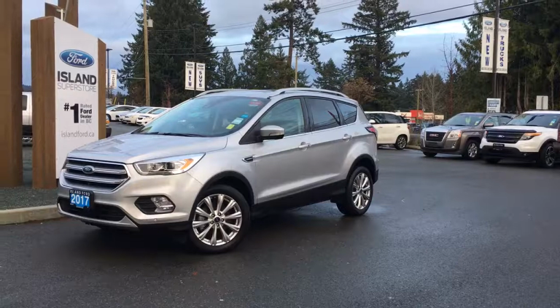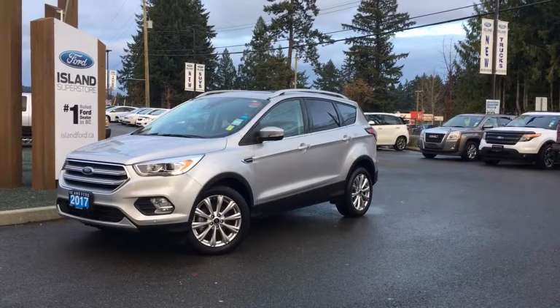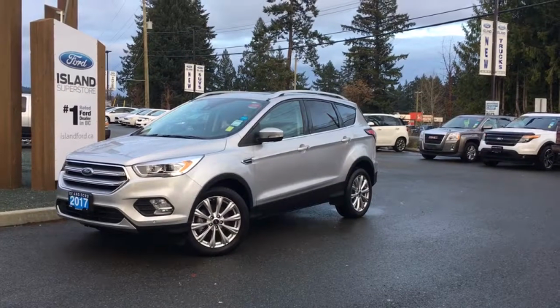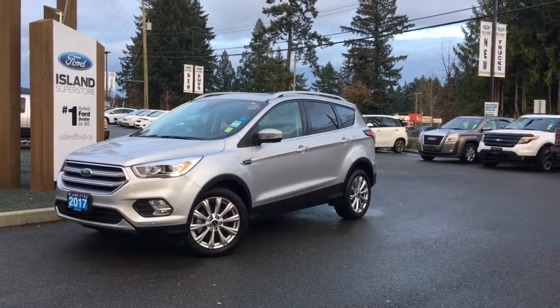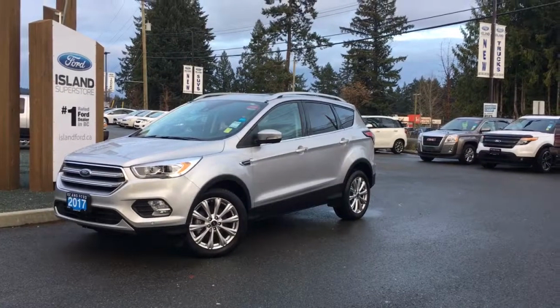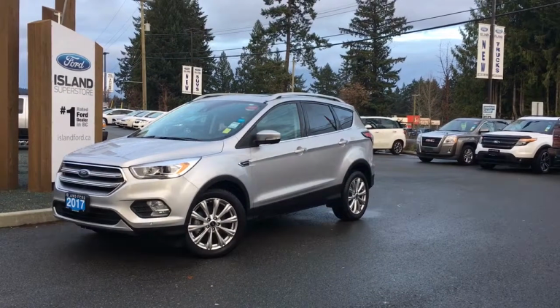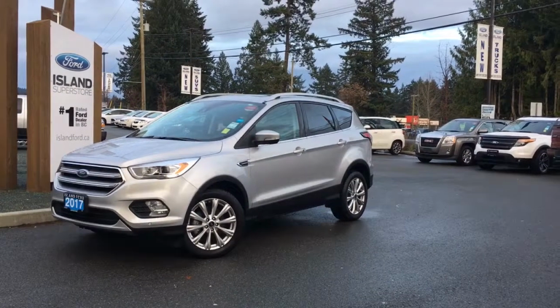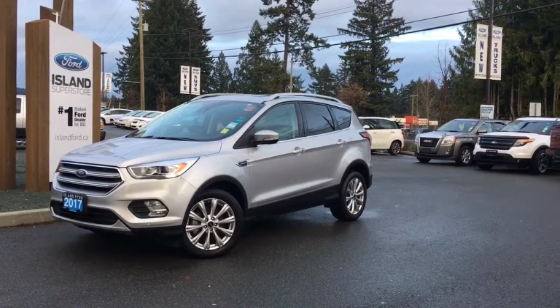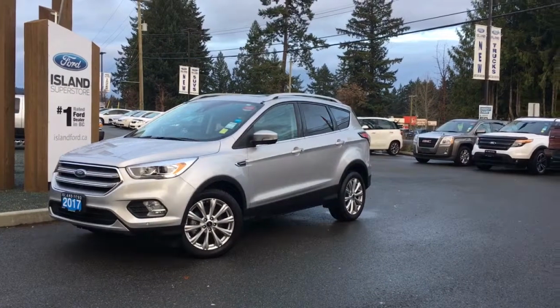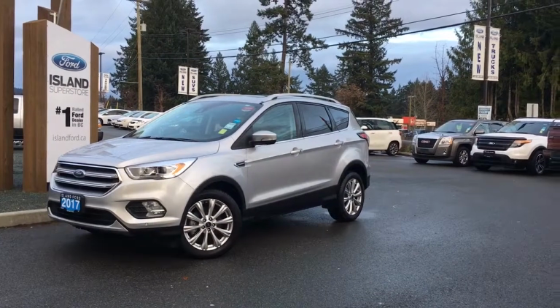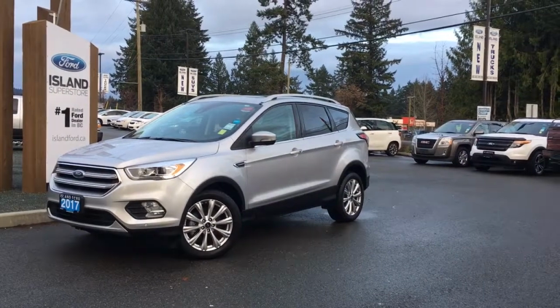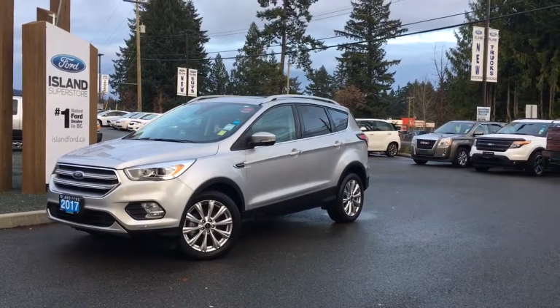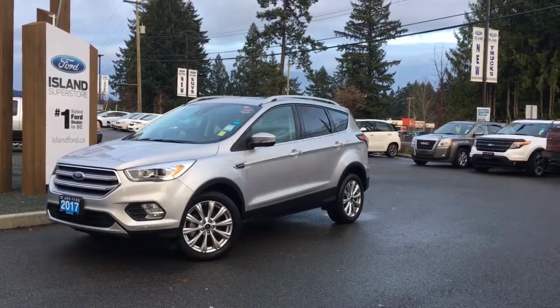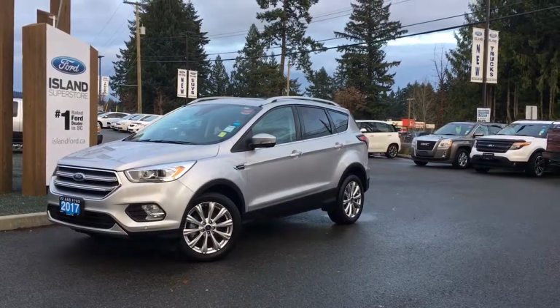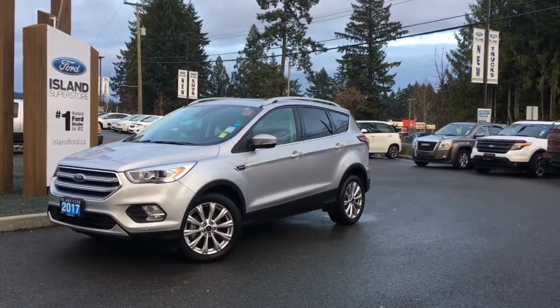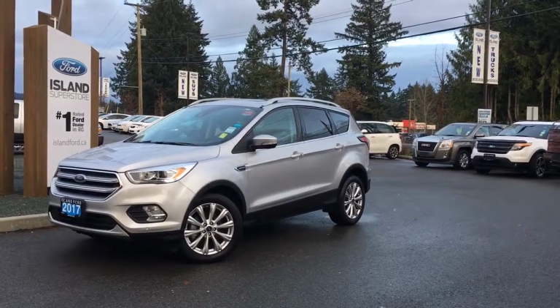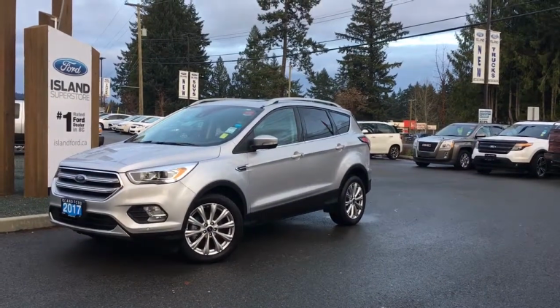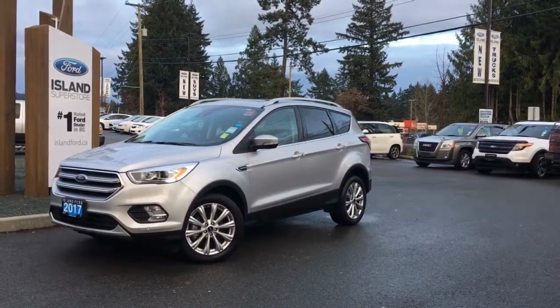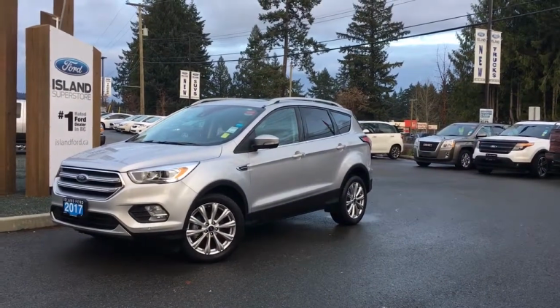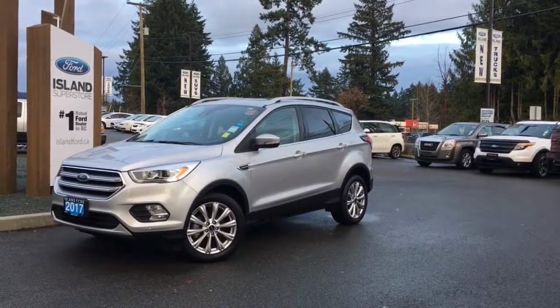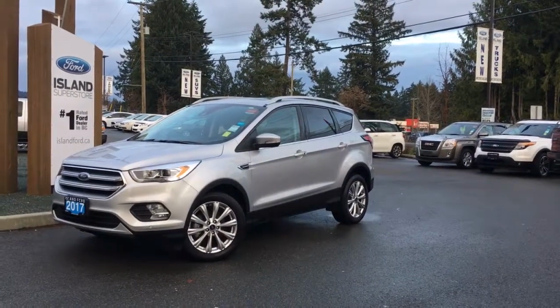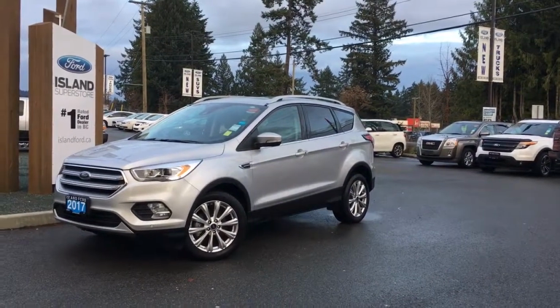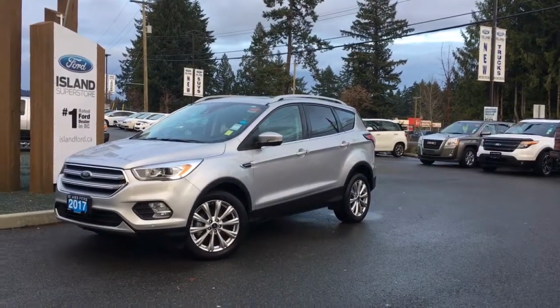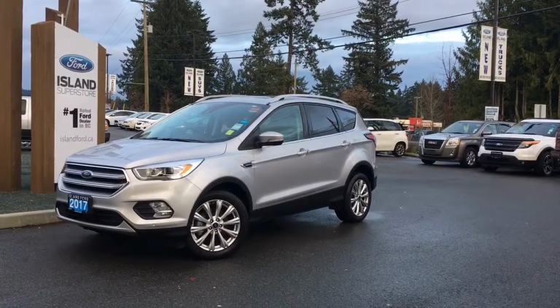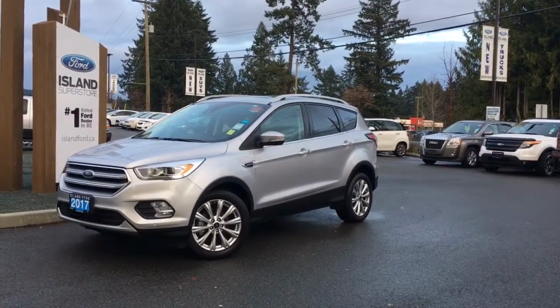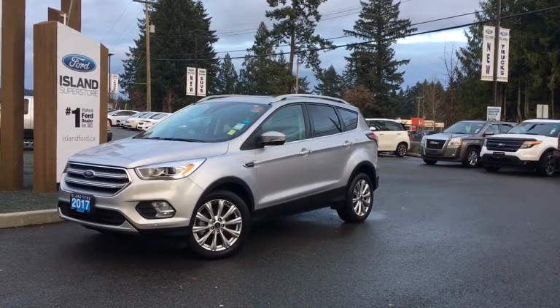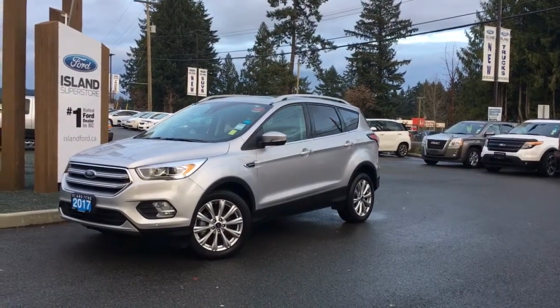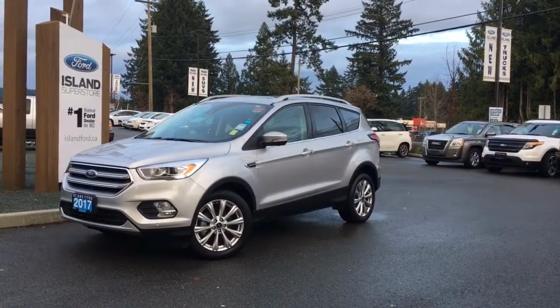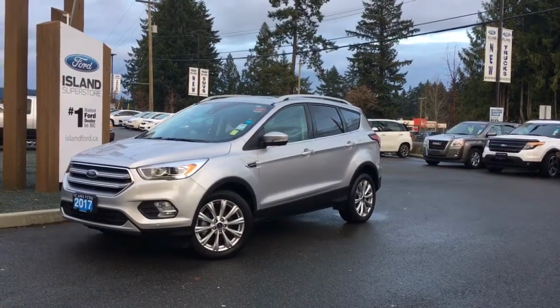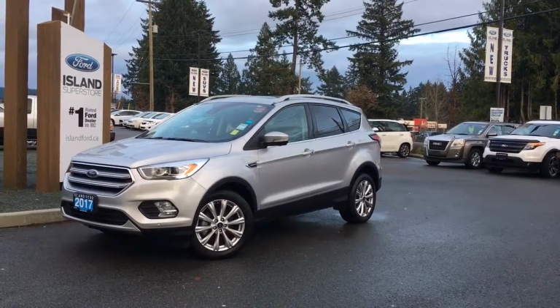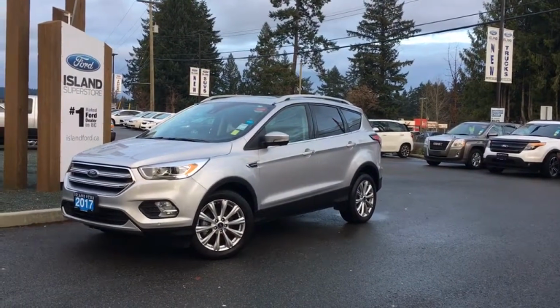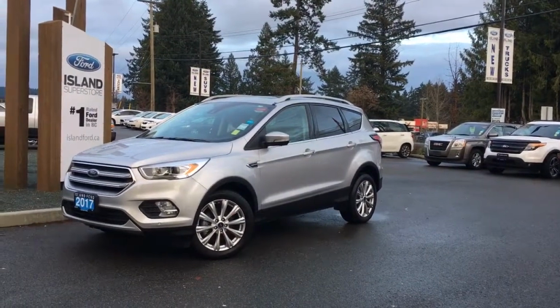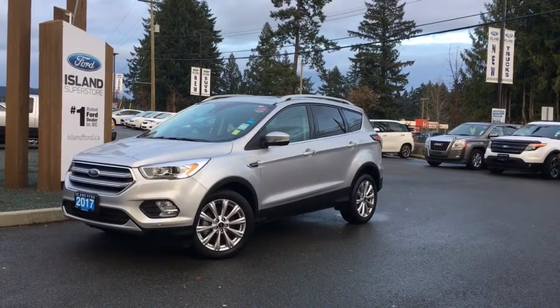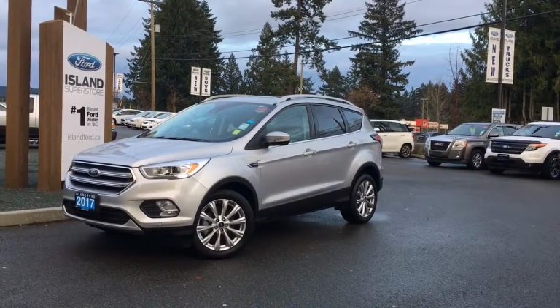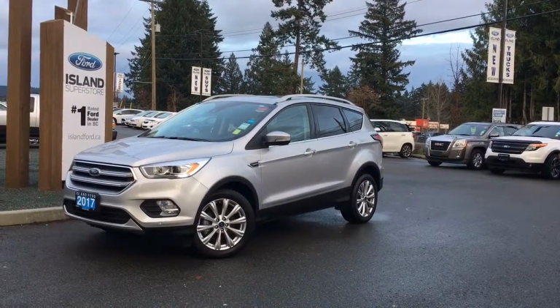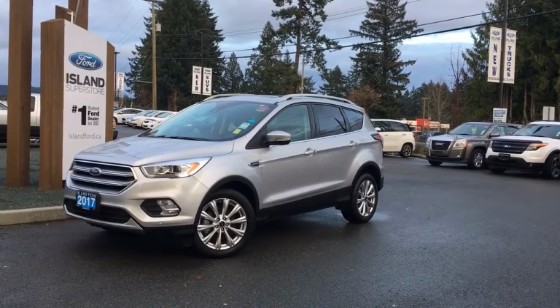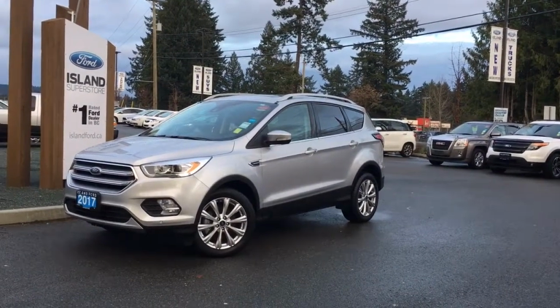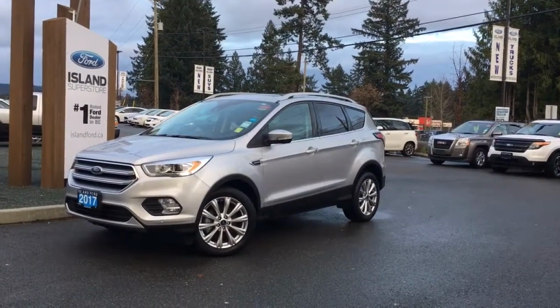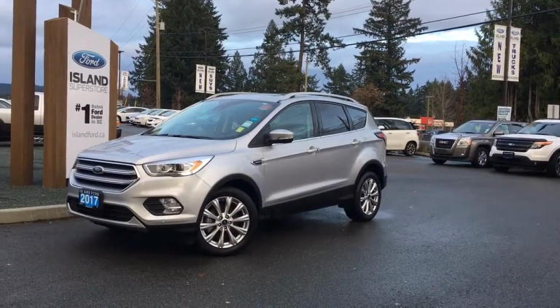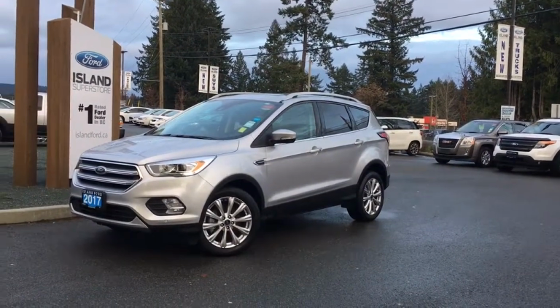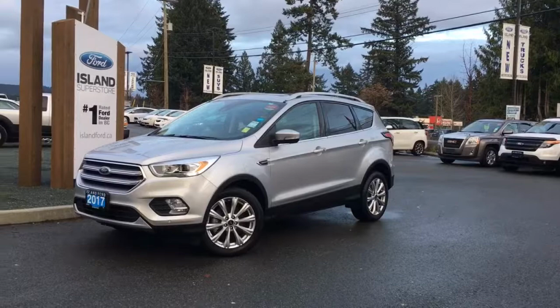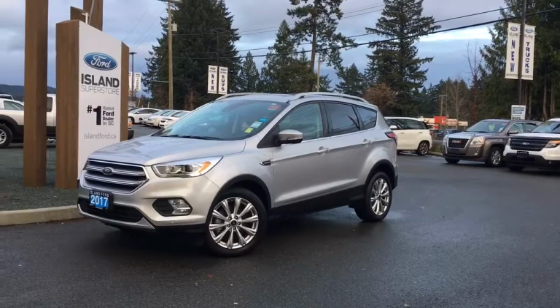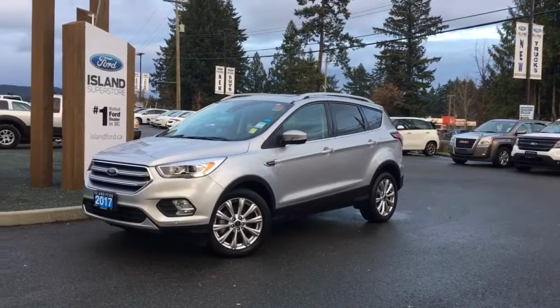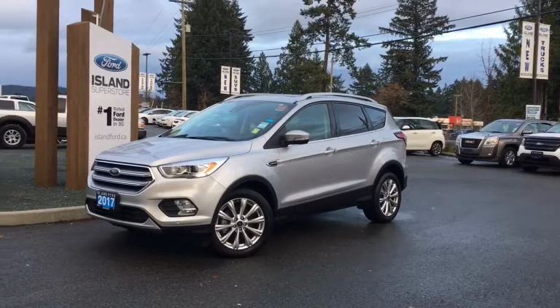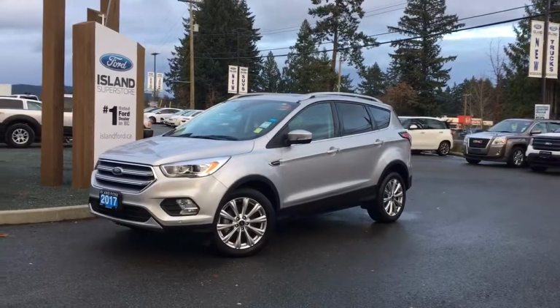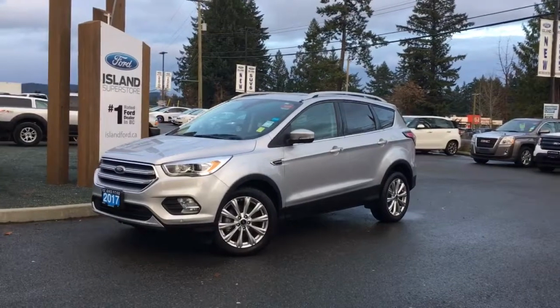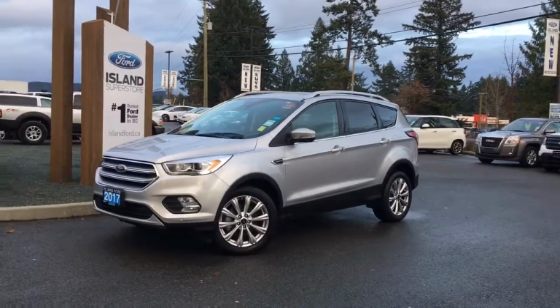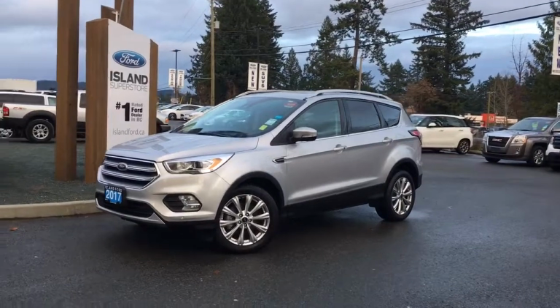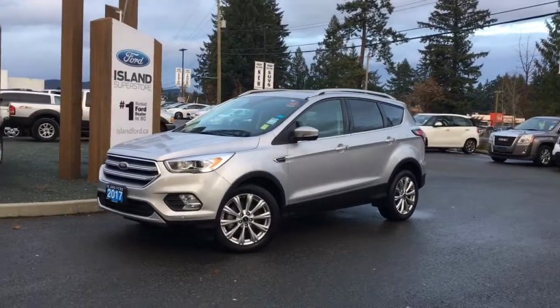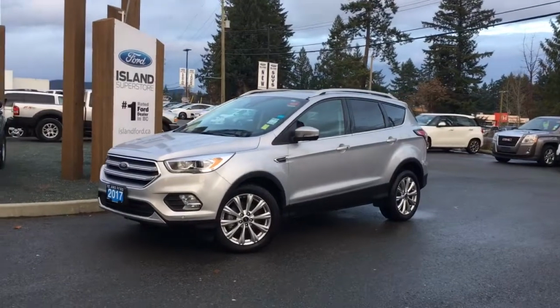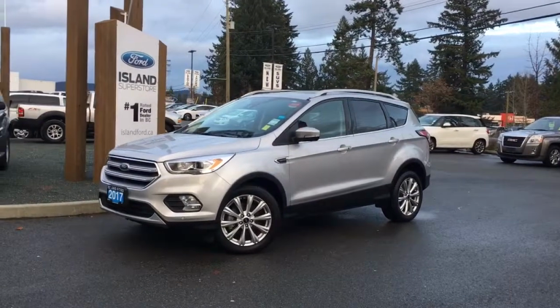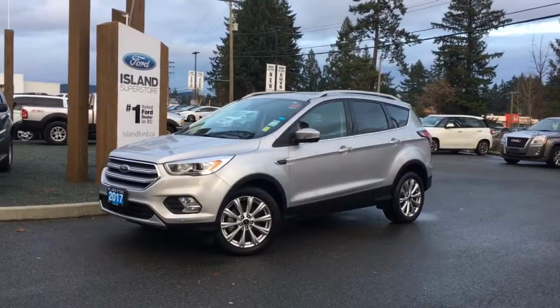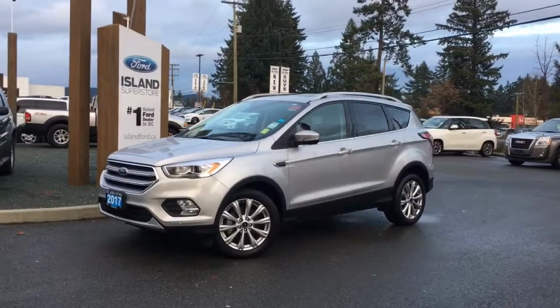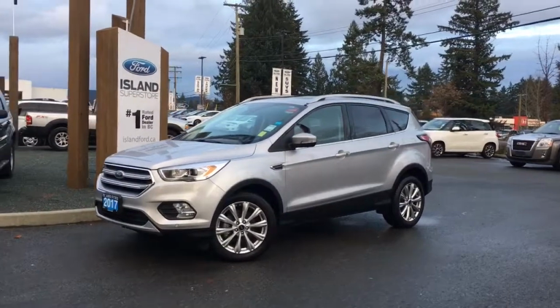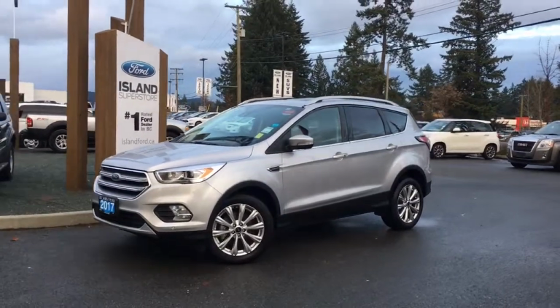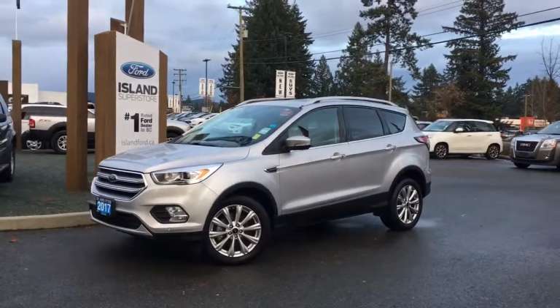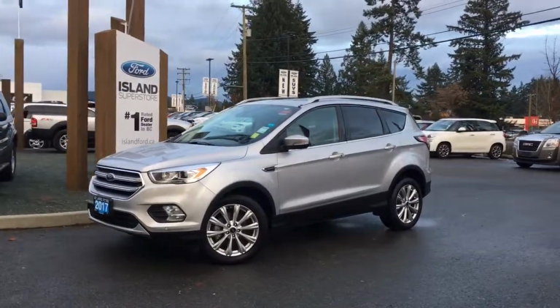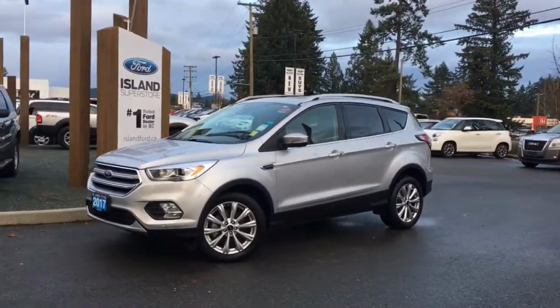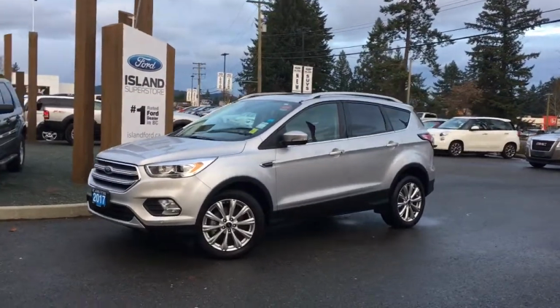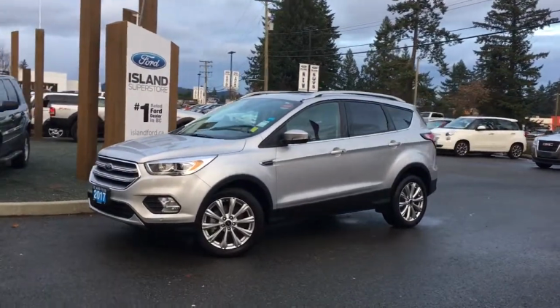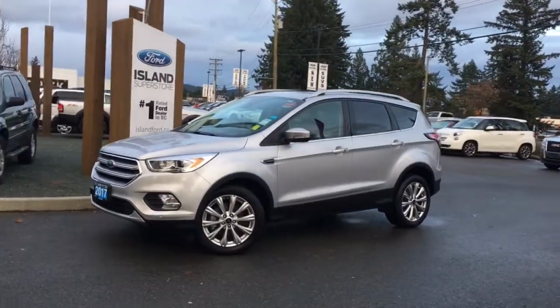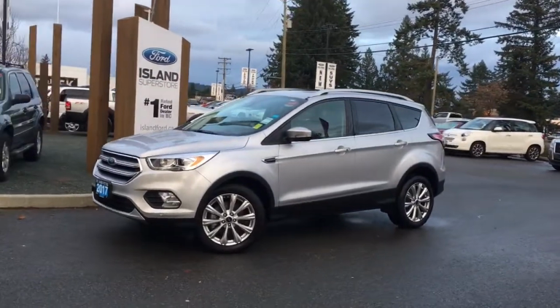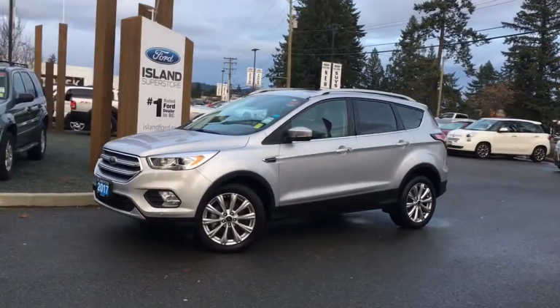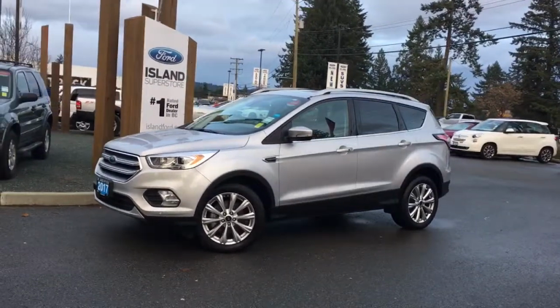Thanks for joining us today at Island Ford Superstore, located on North Cross Road in Duncan, BC, off the Trans-Canada Highway. We're in the Cowichan Valley on Vancouver Island.